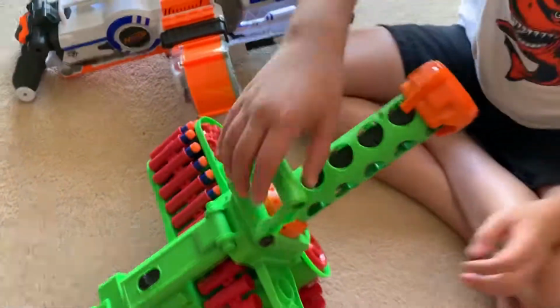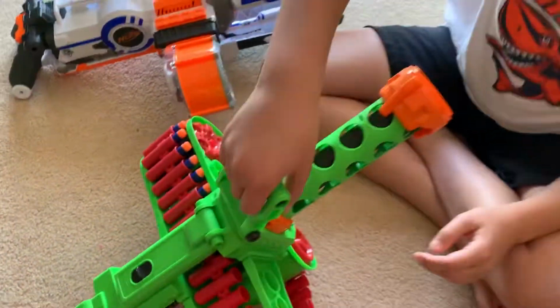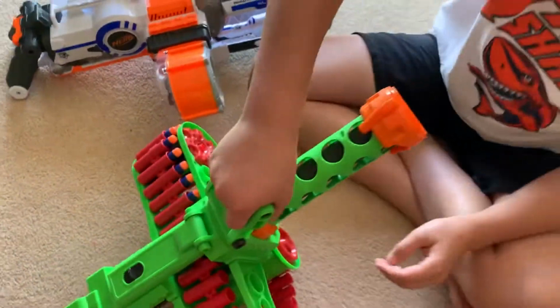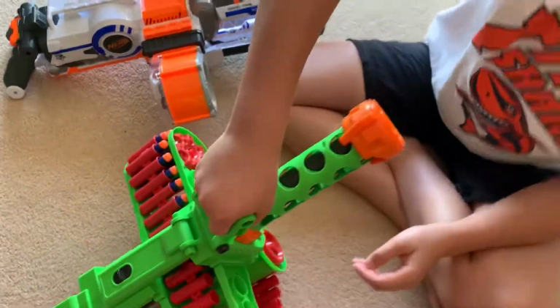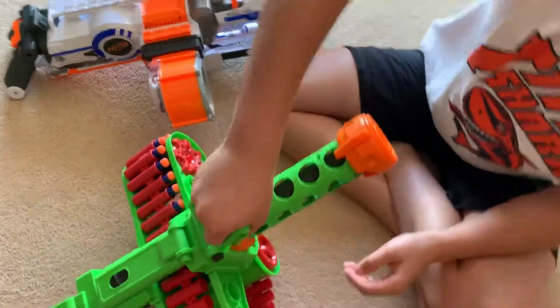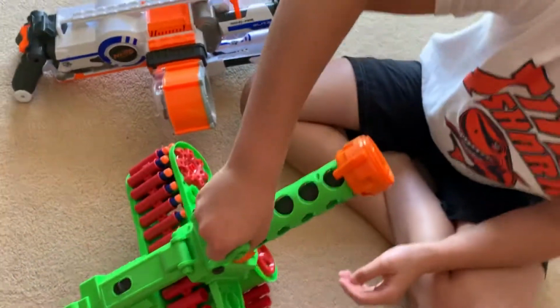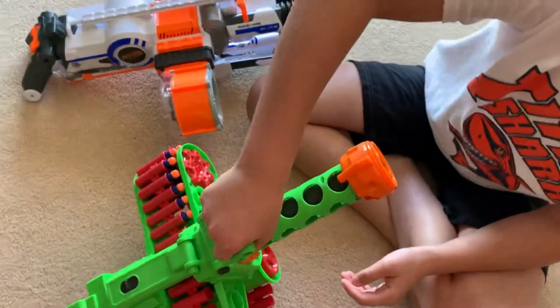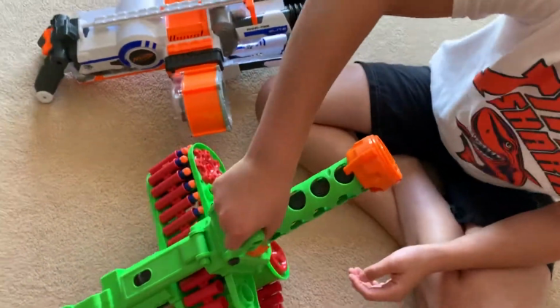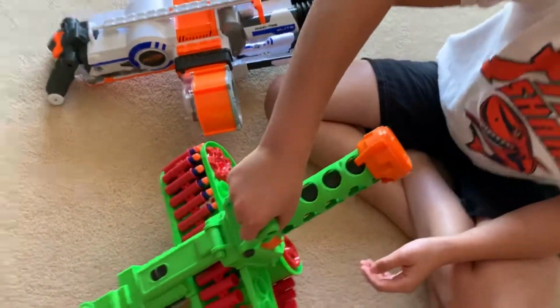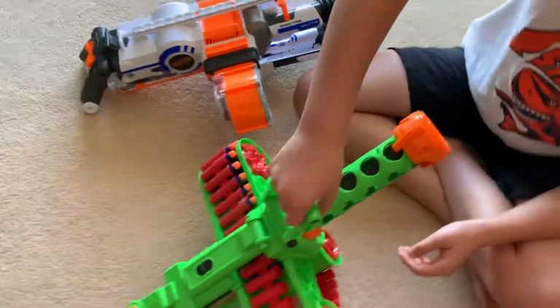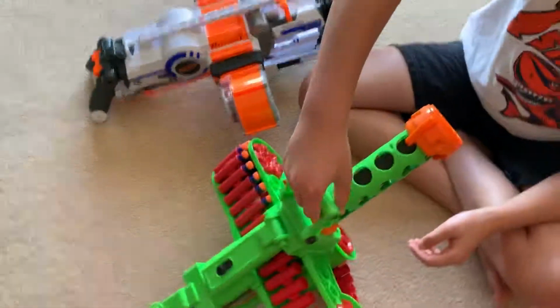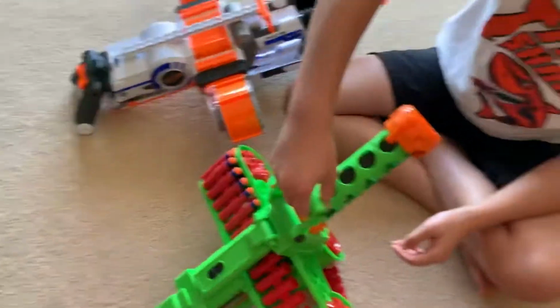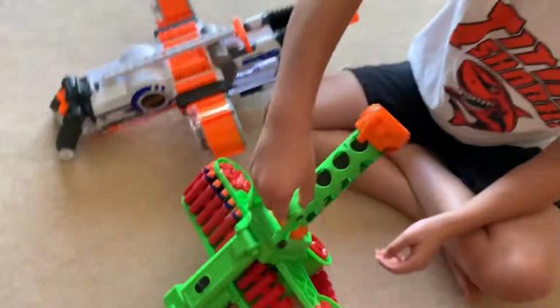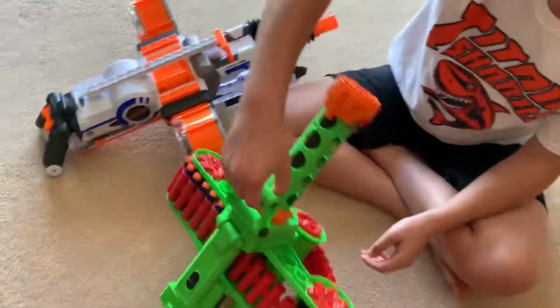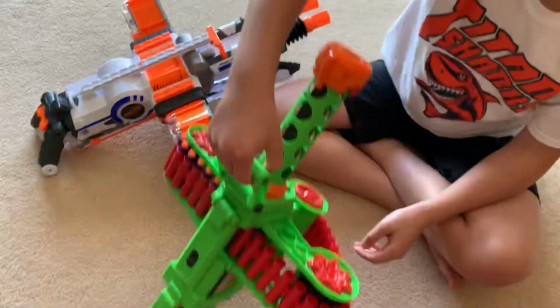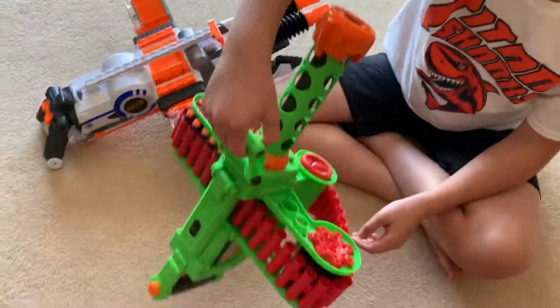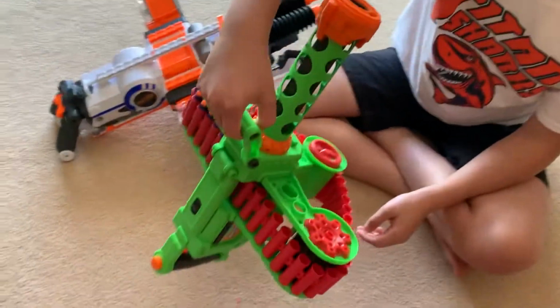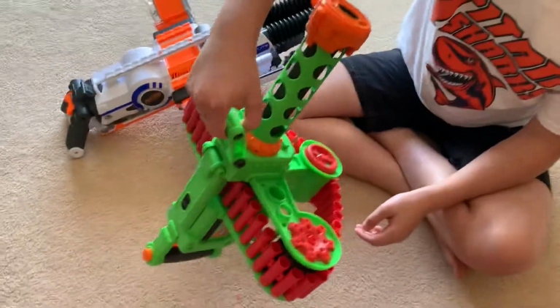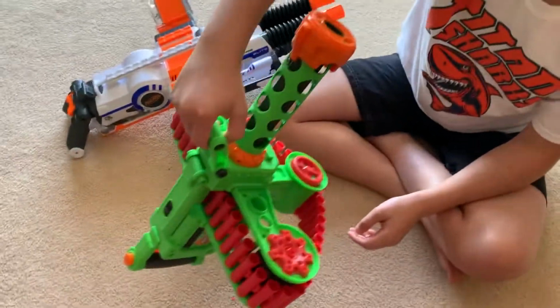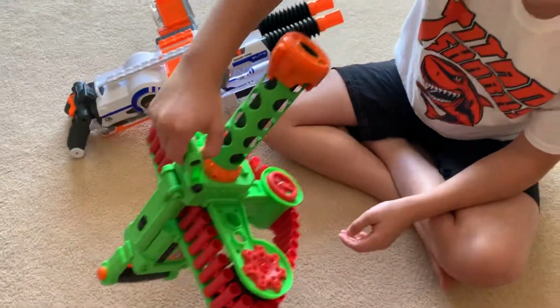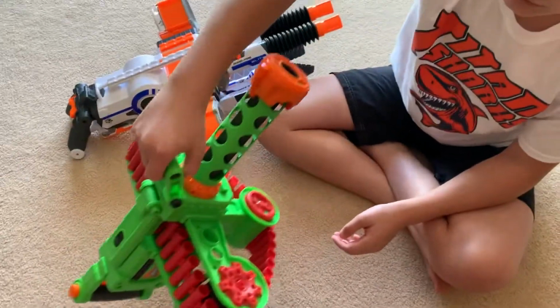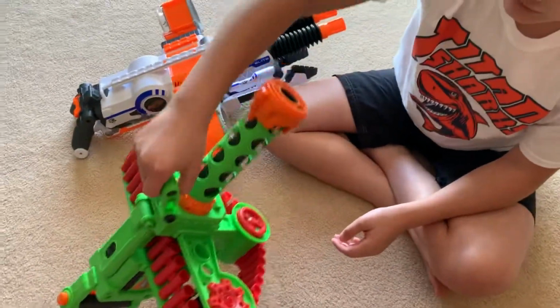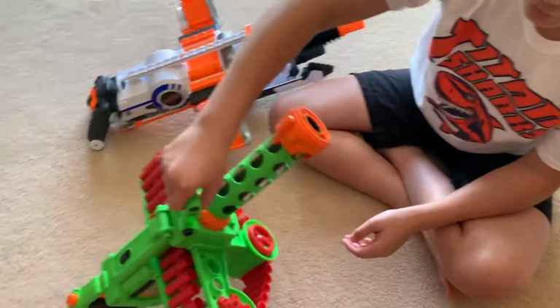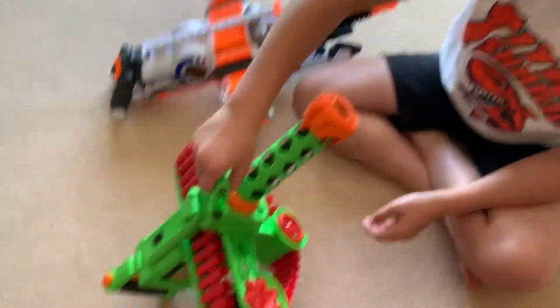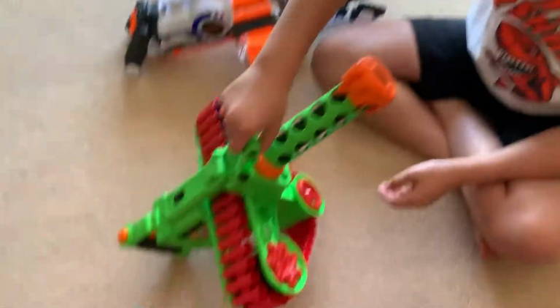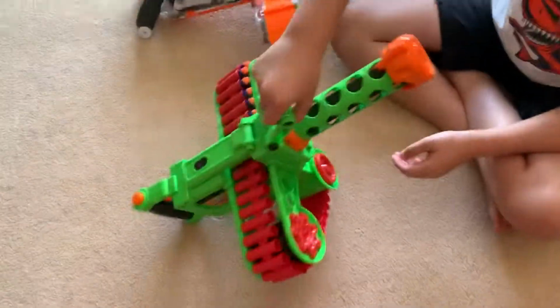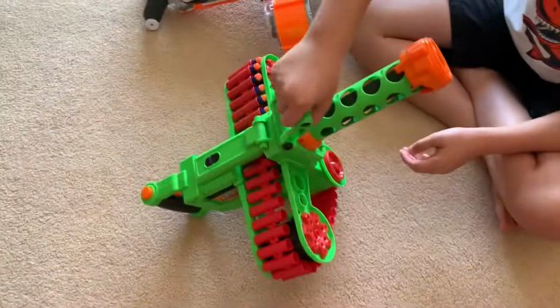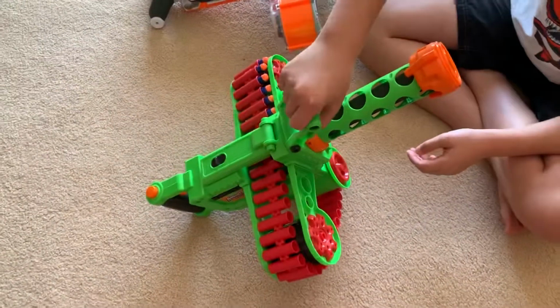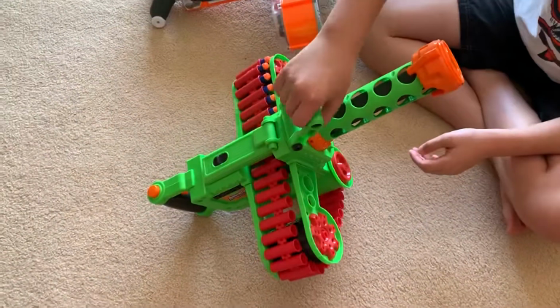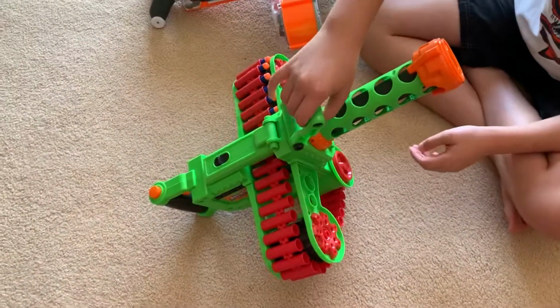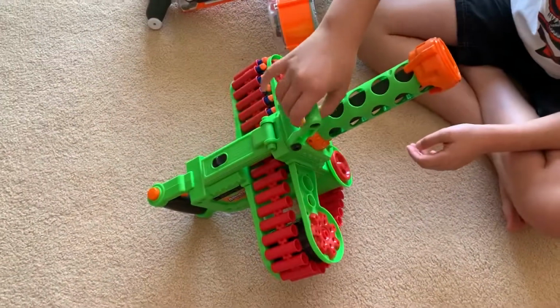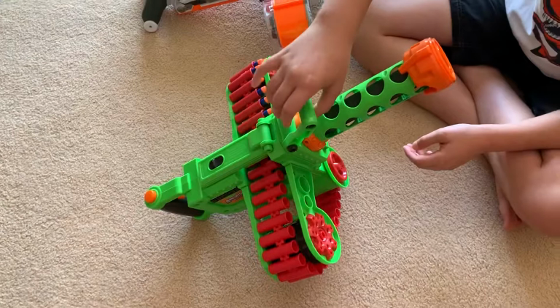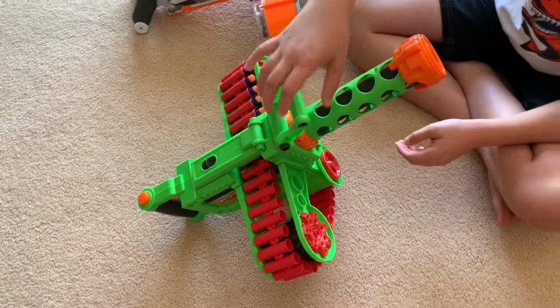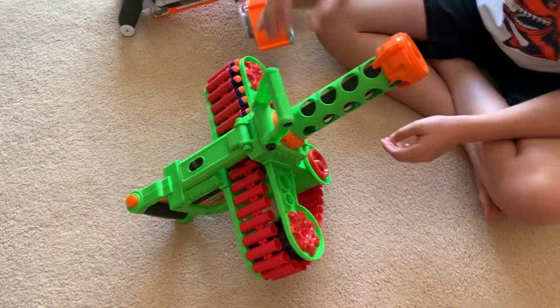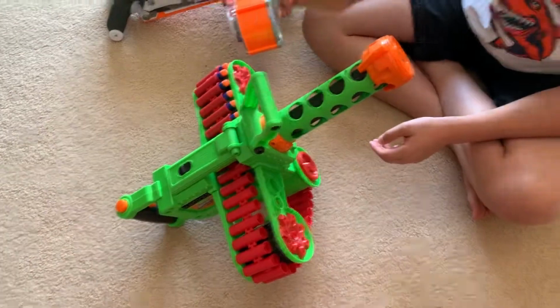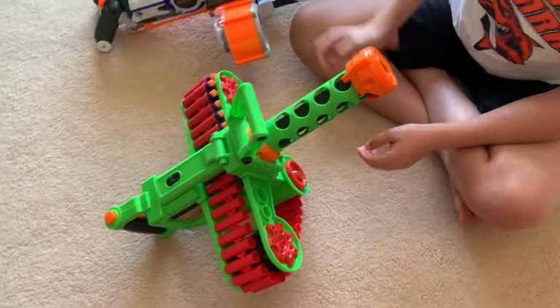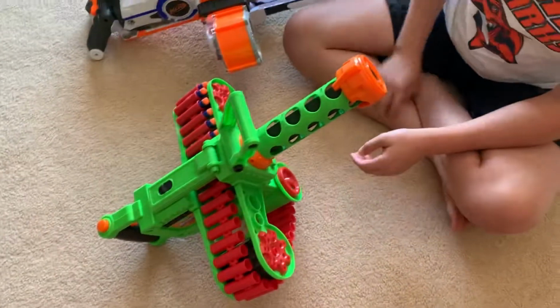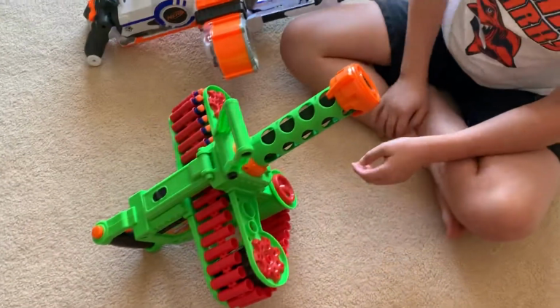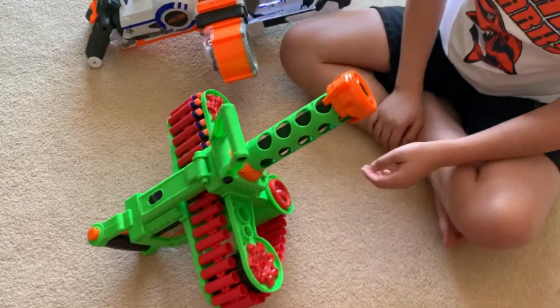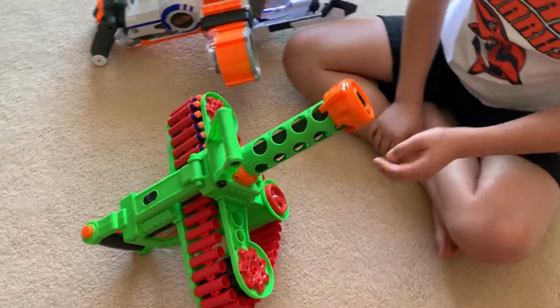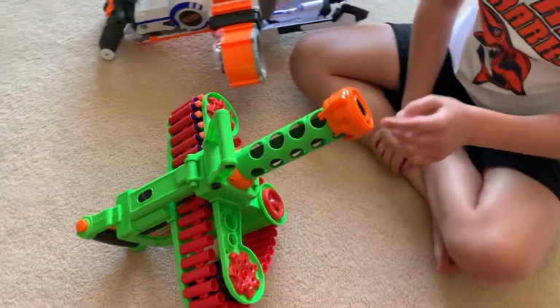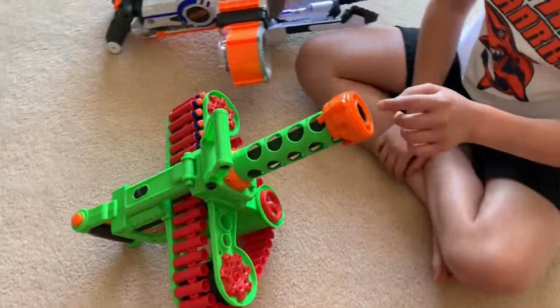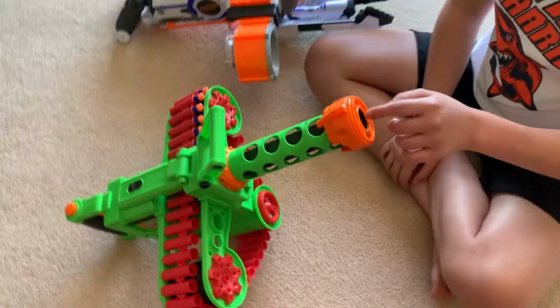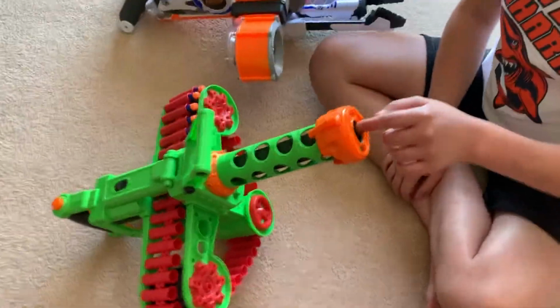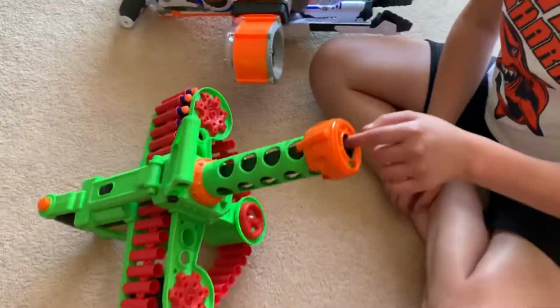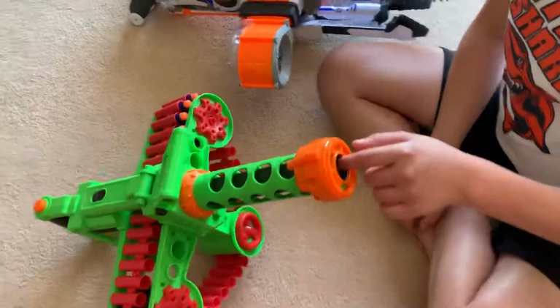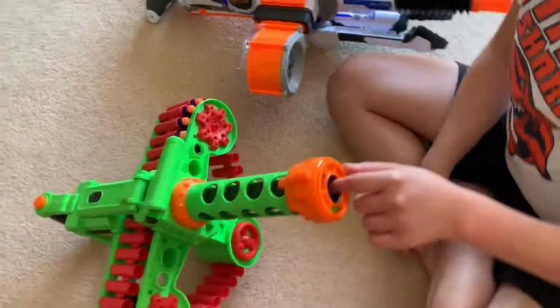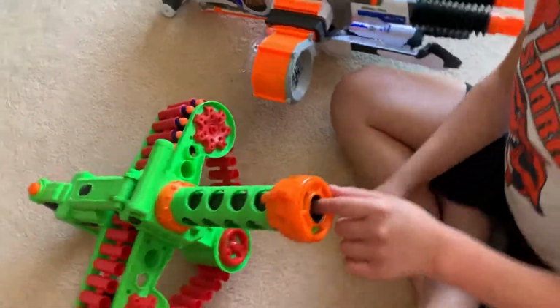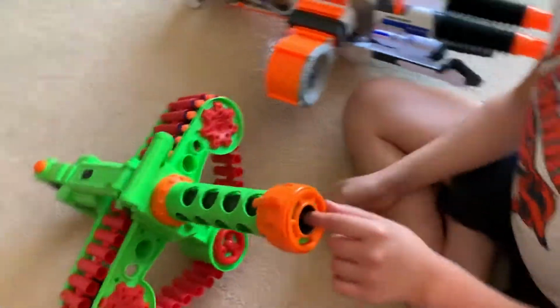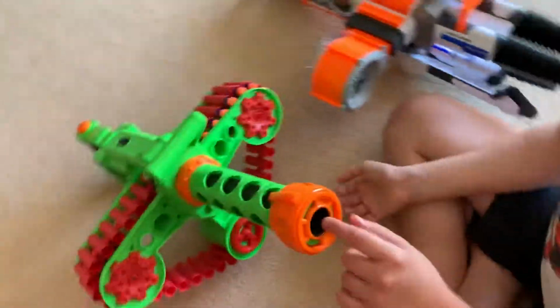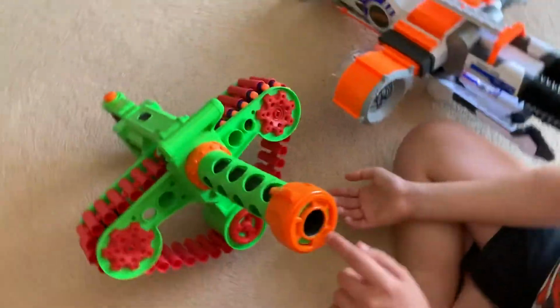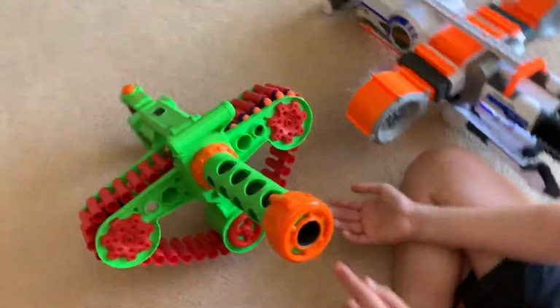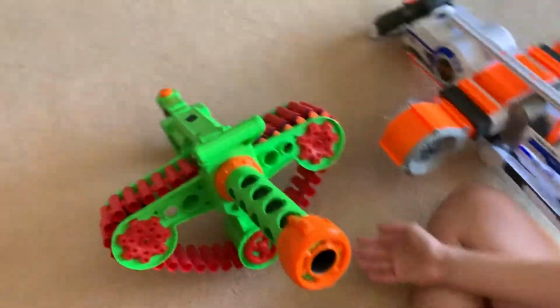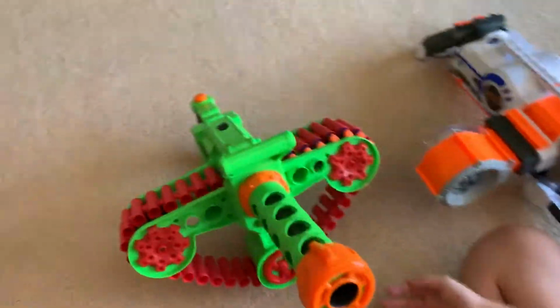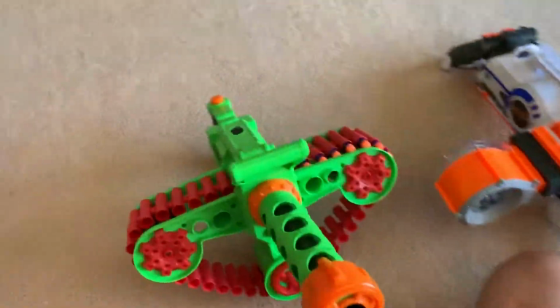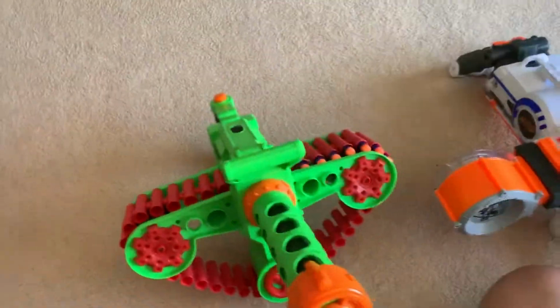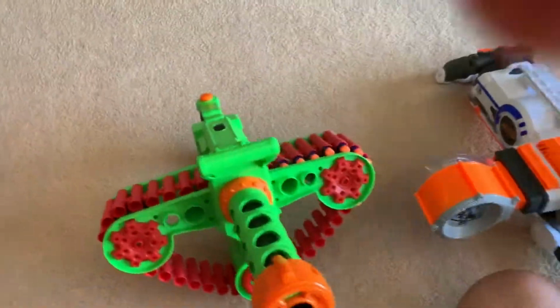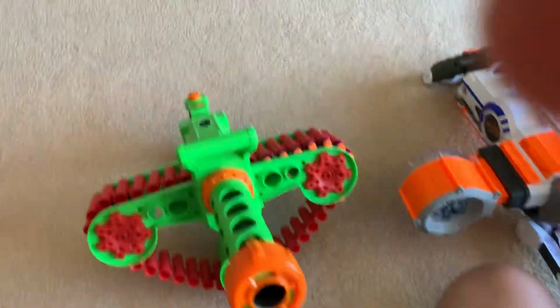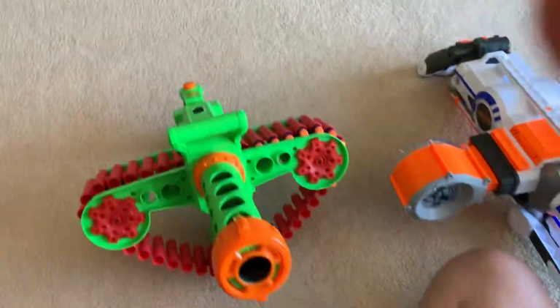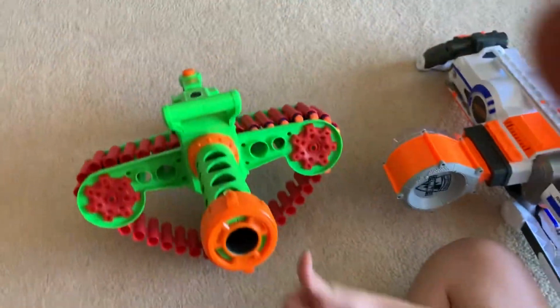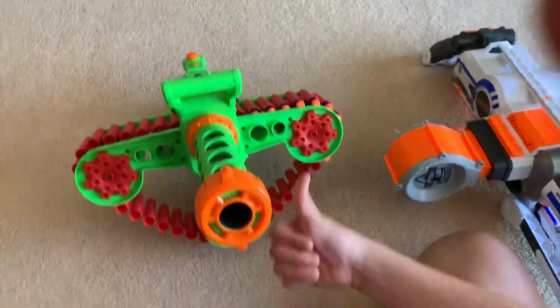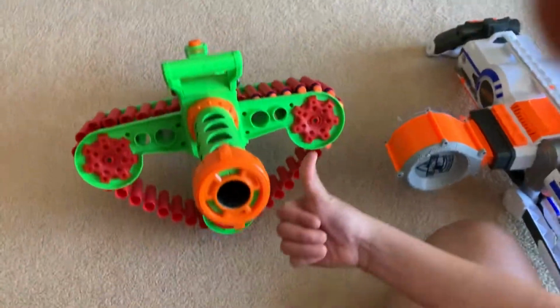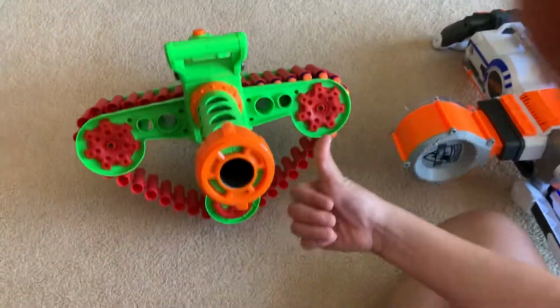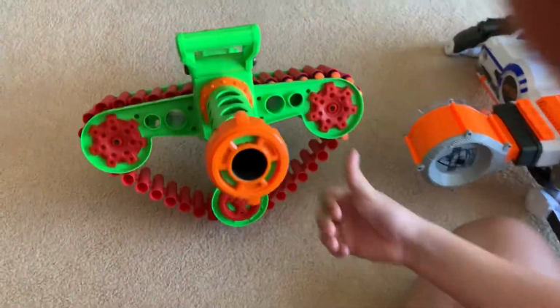You can also hold this. It's also way lighter. This is way lighter than the Rhino Fire. And it also has a chain, because chains are good.